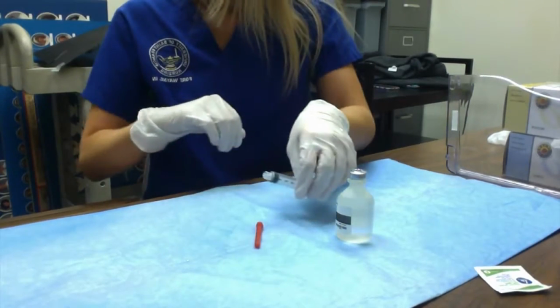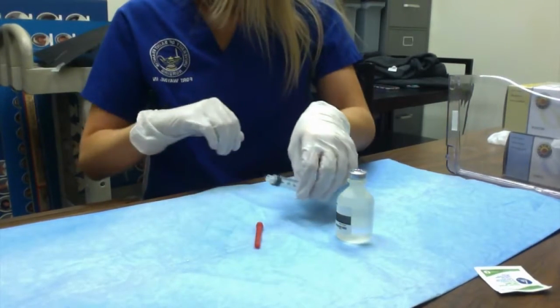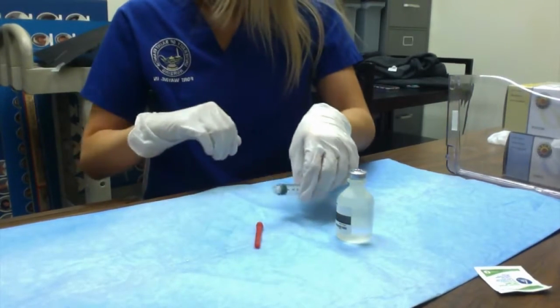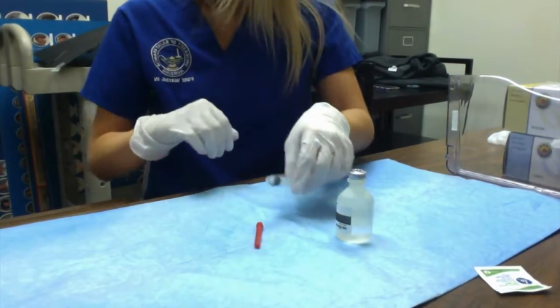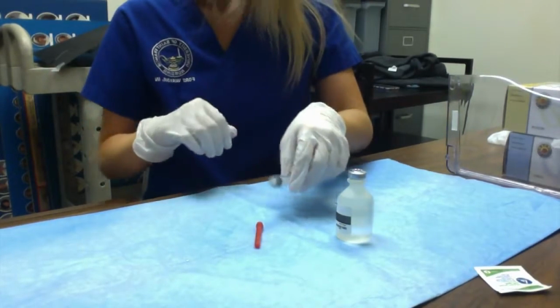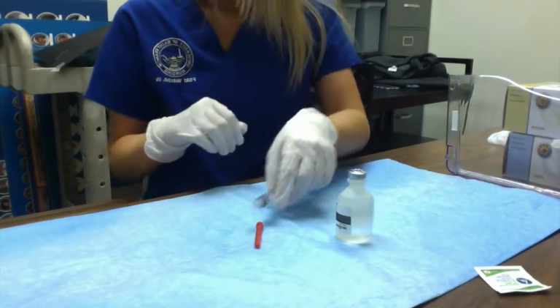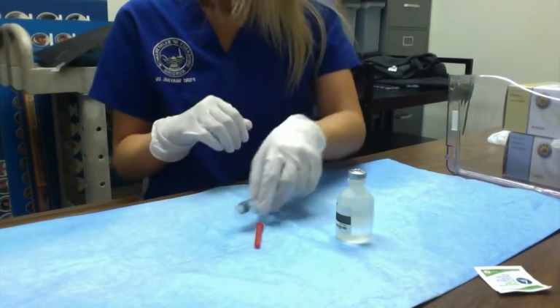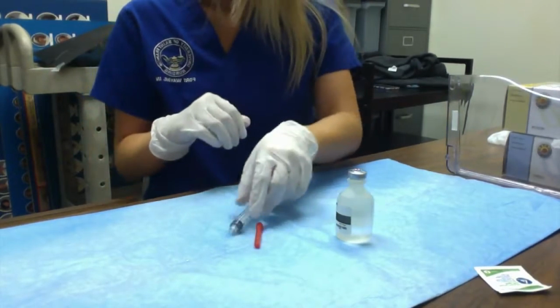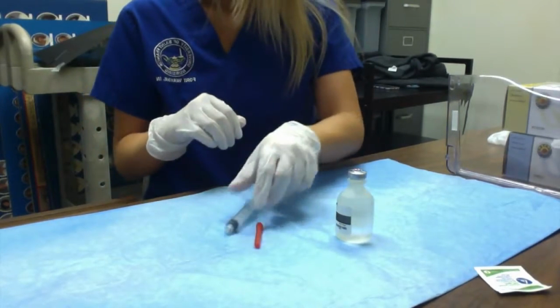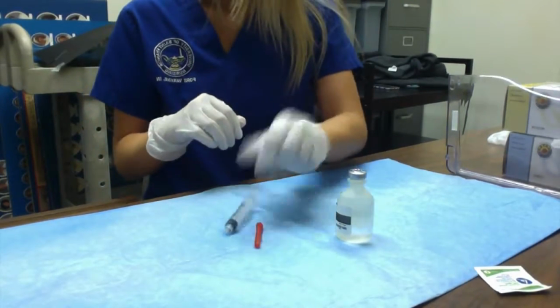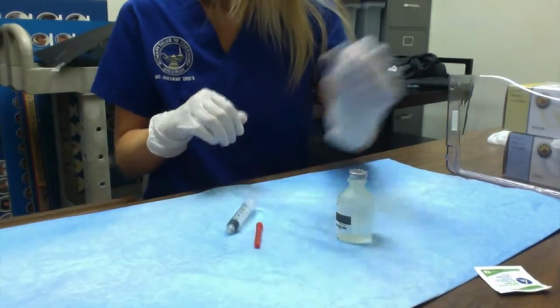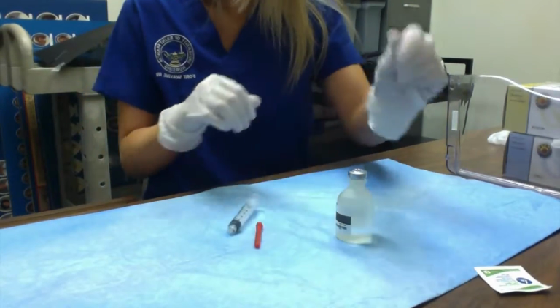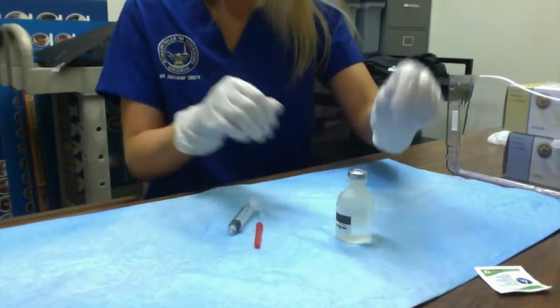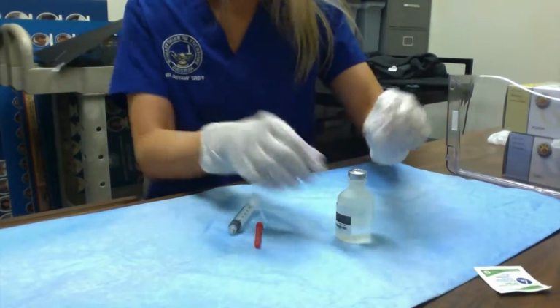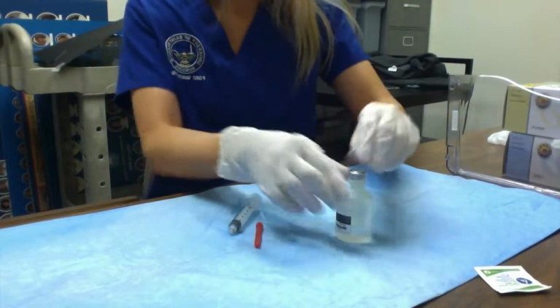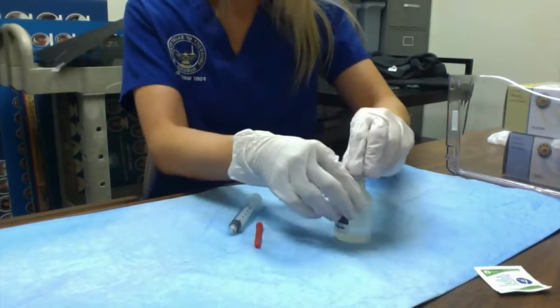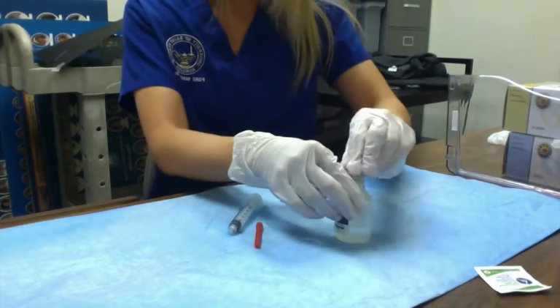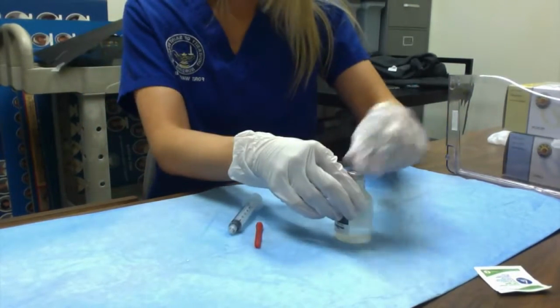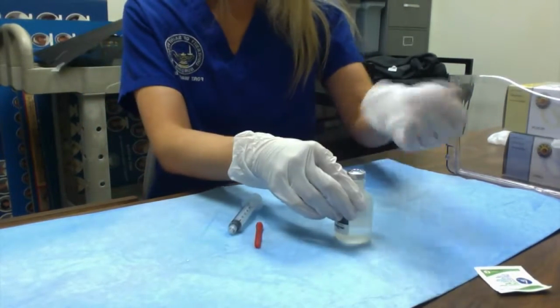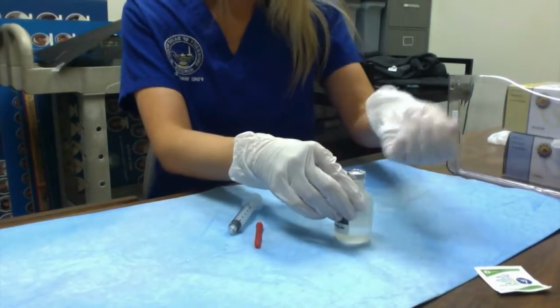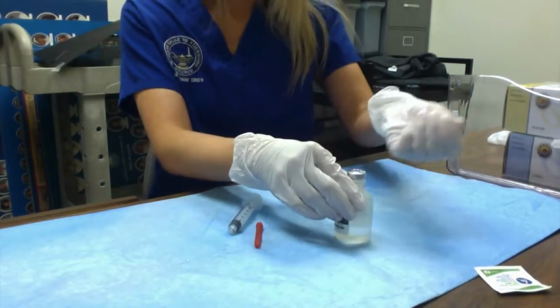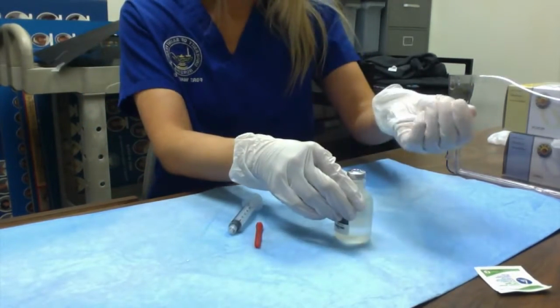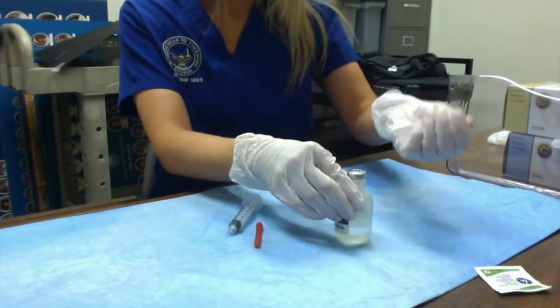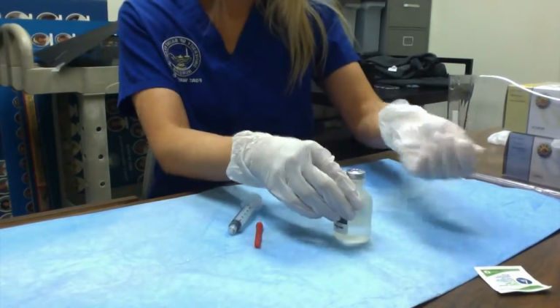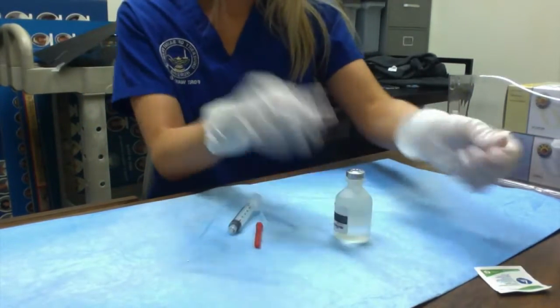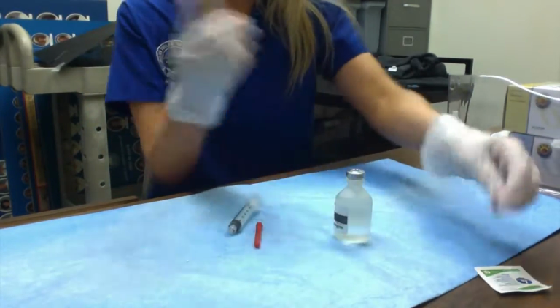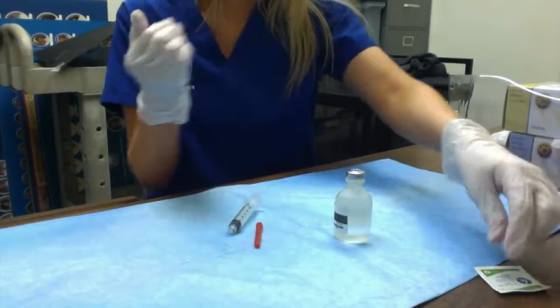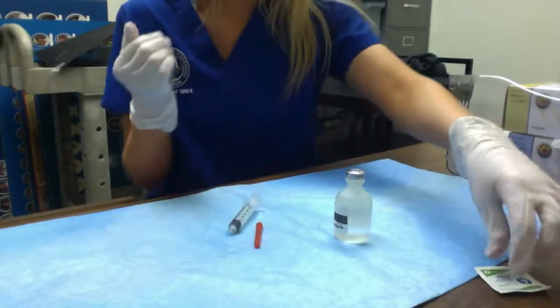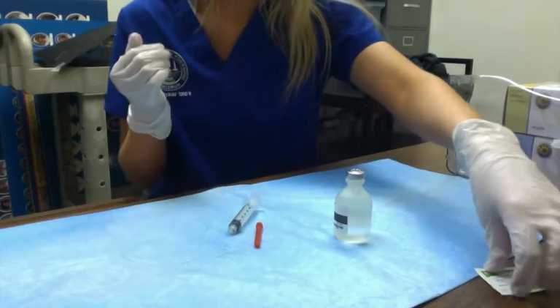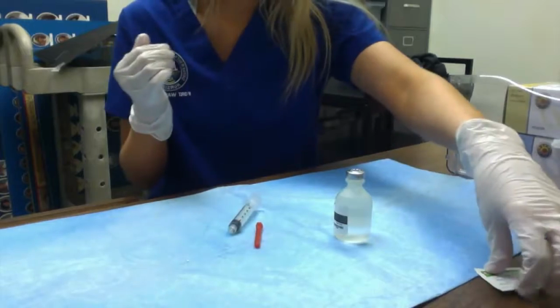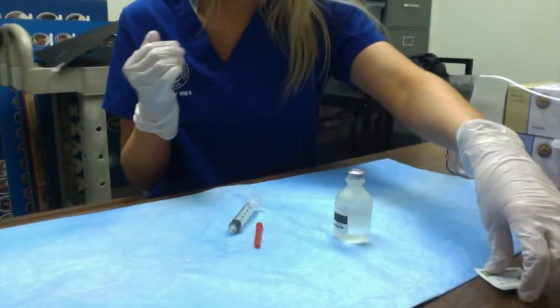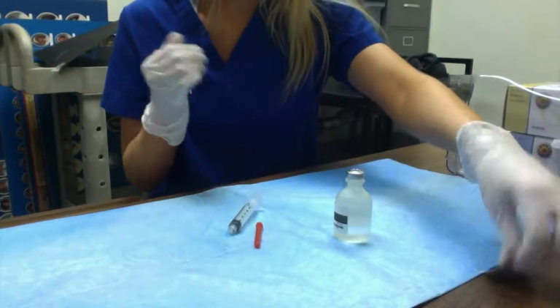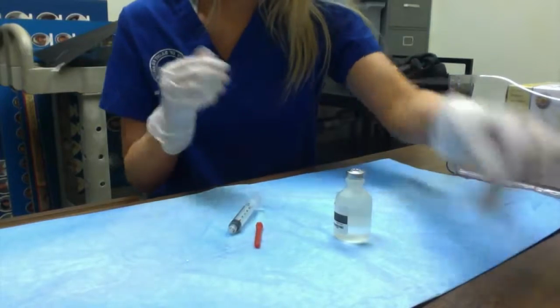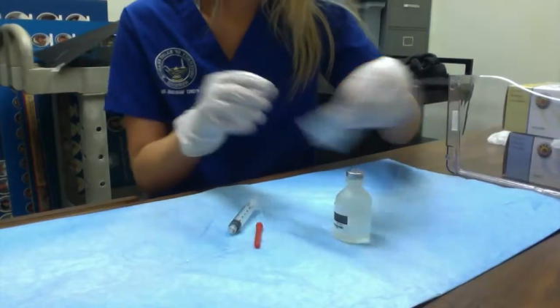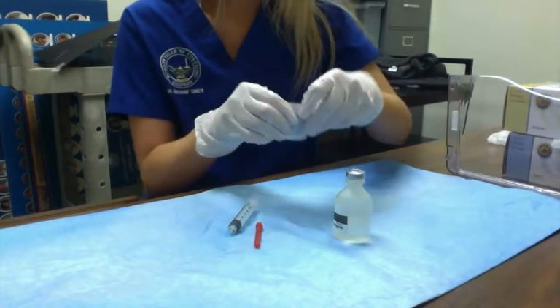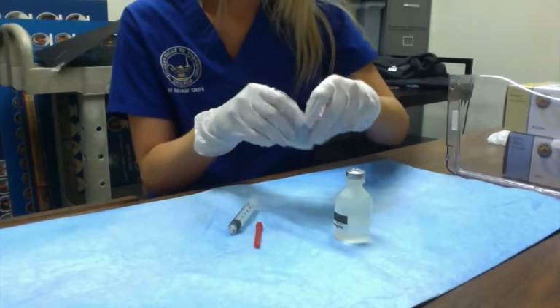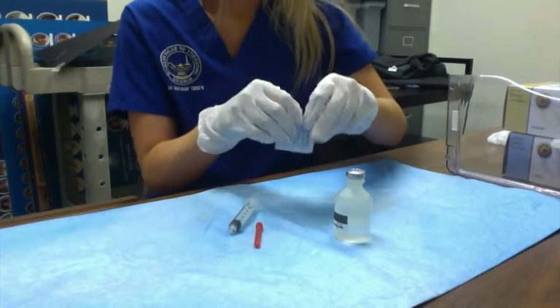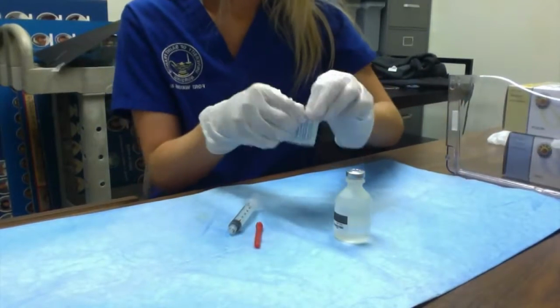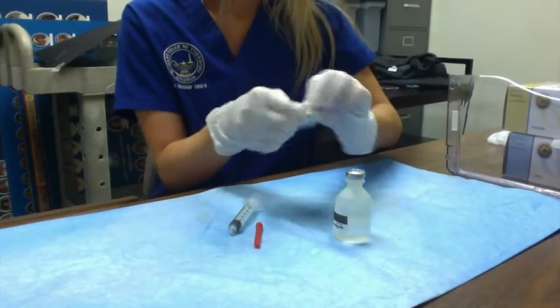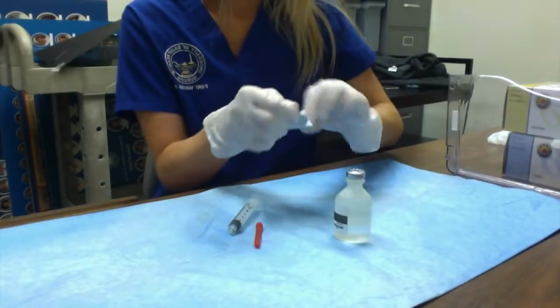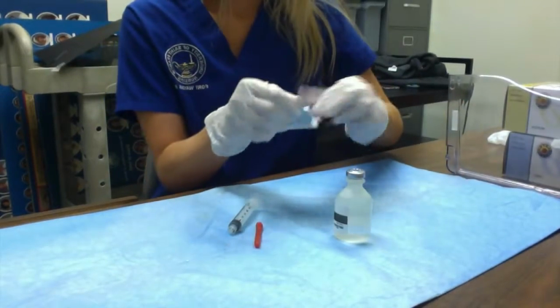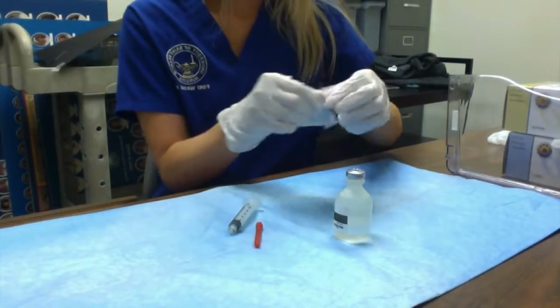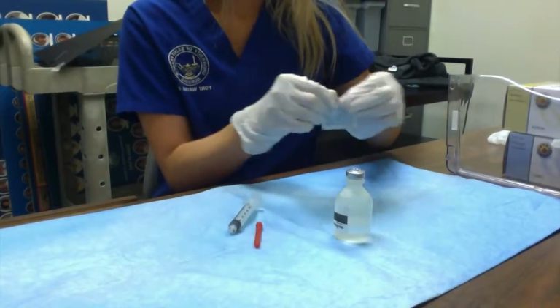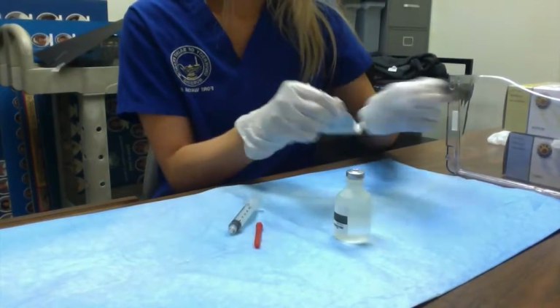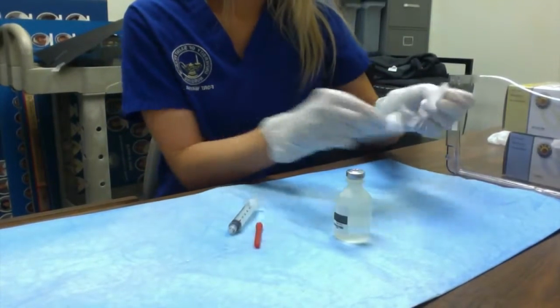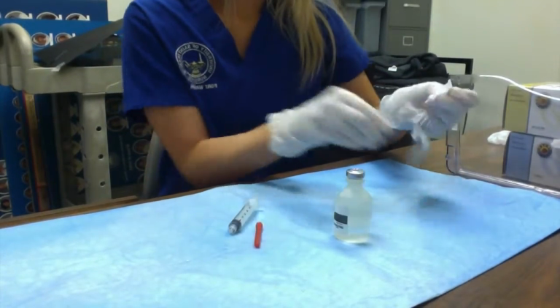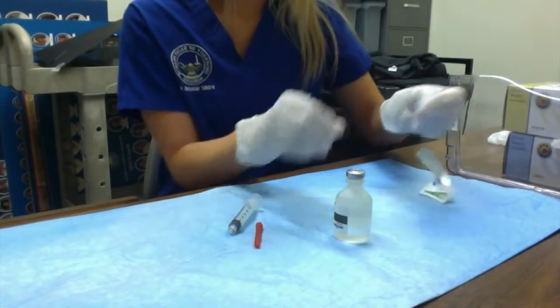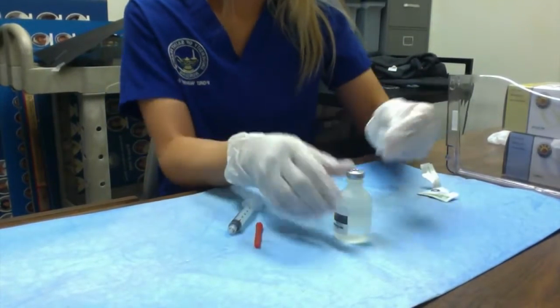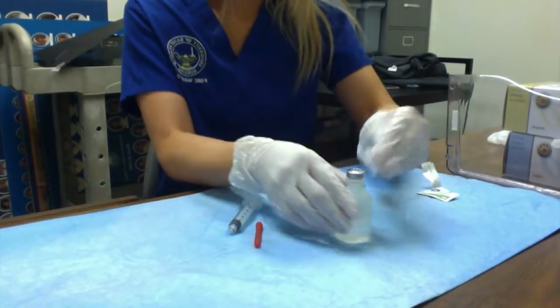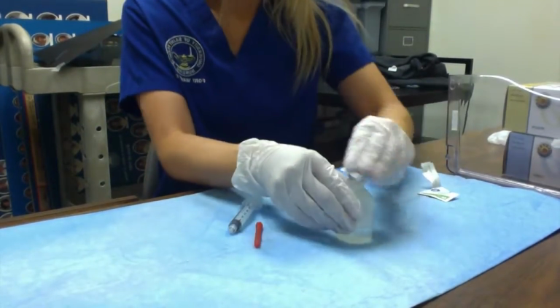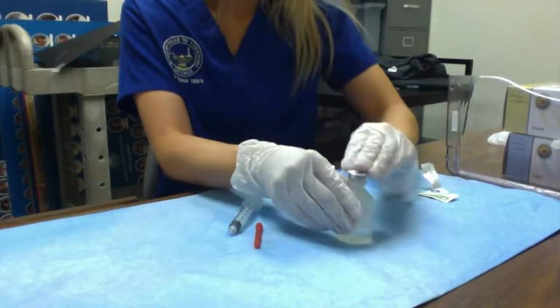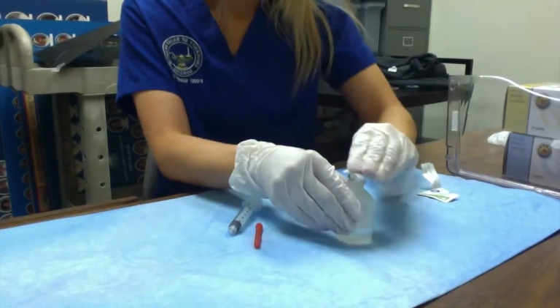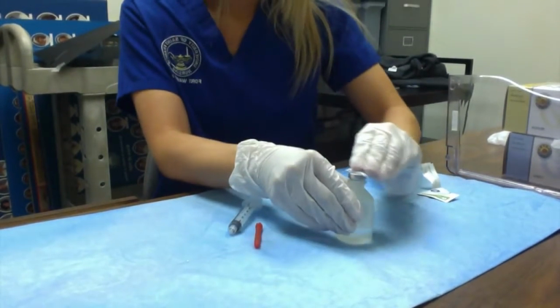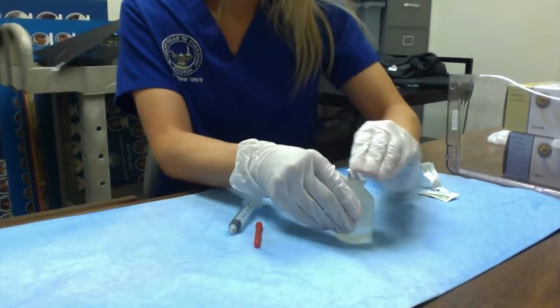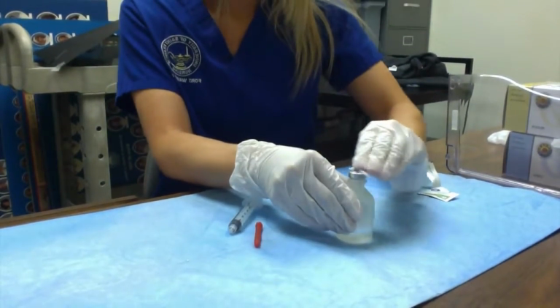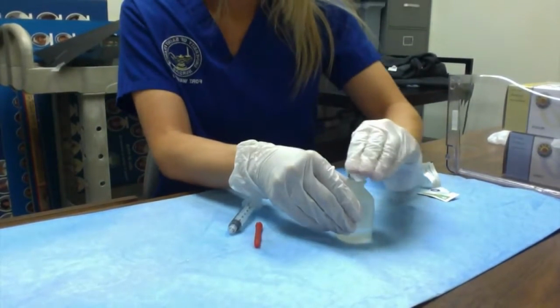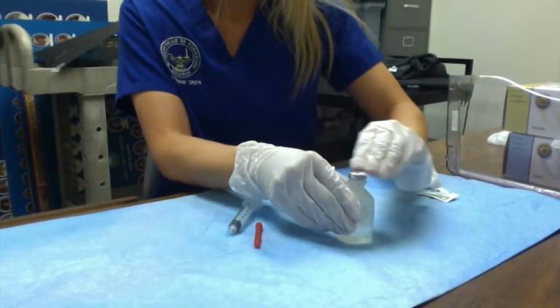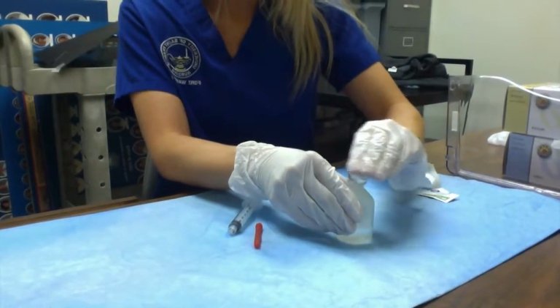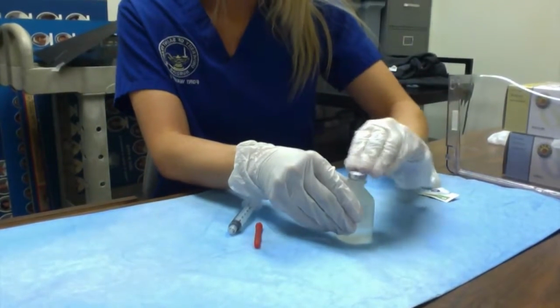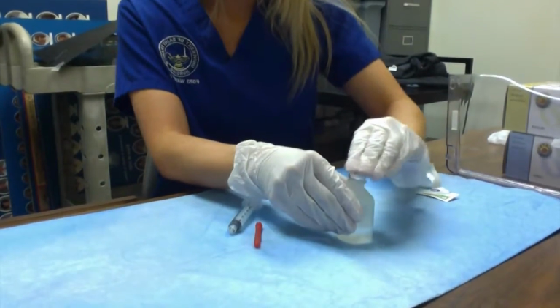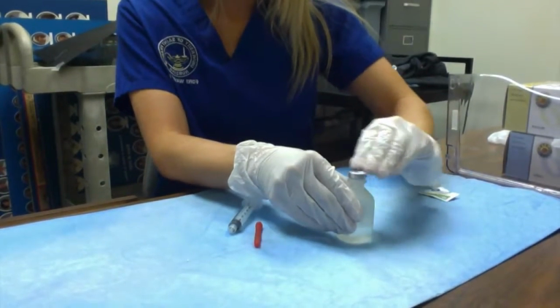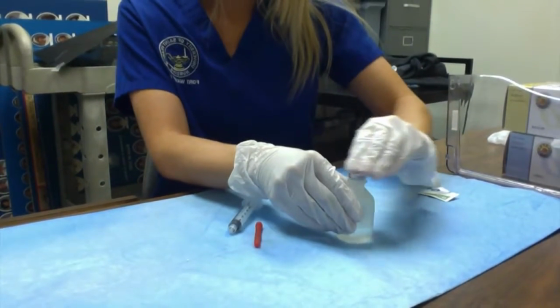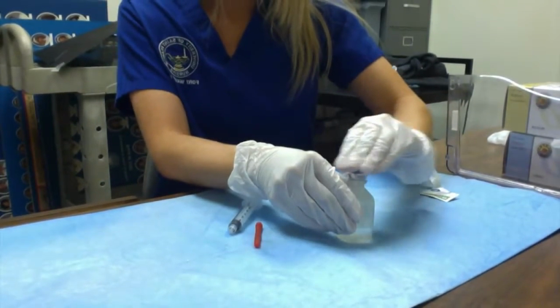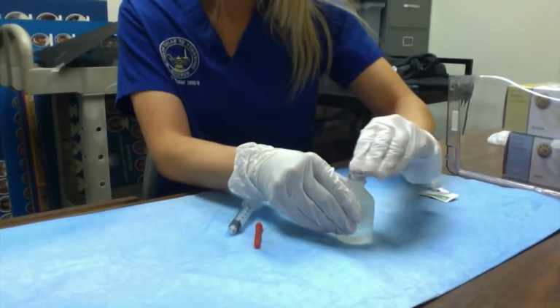I'm going to remove the vial cap if it had one, then scrub the top of the vial.